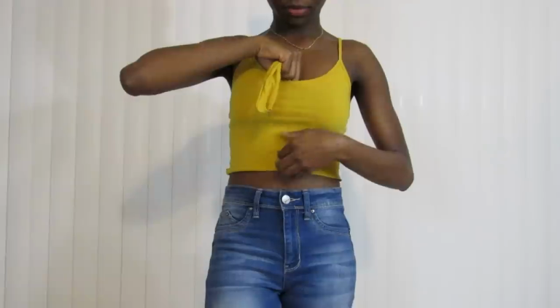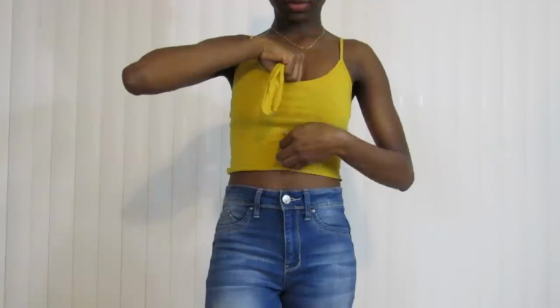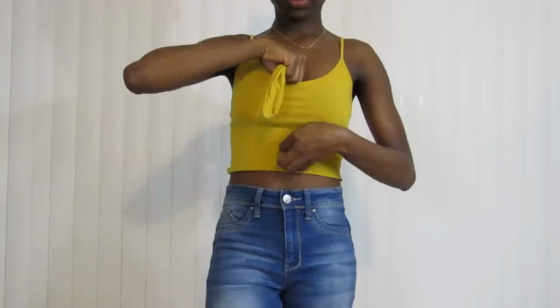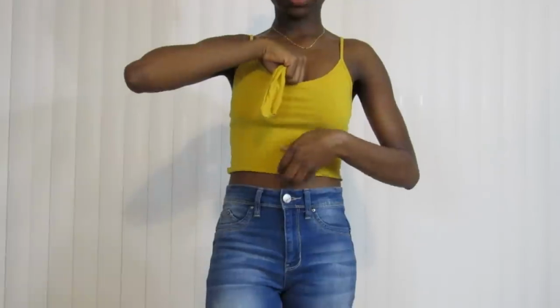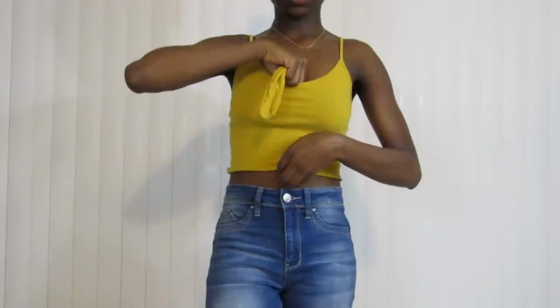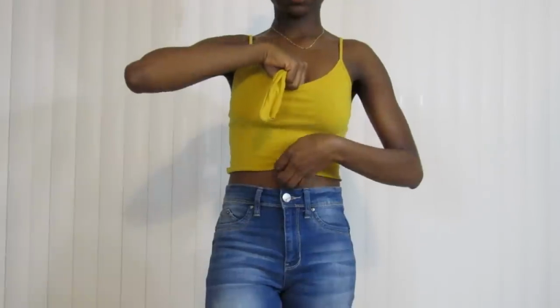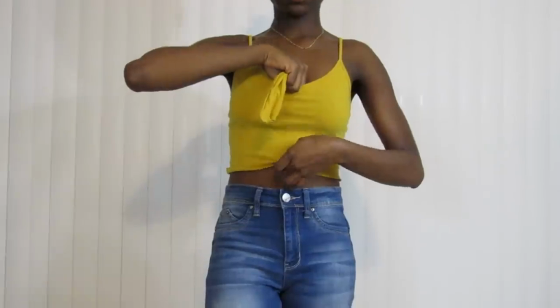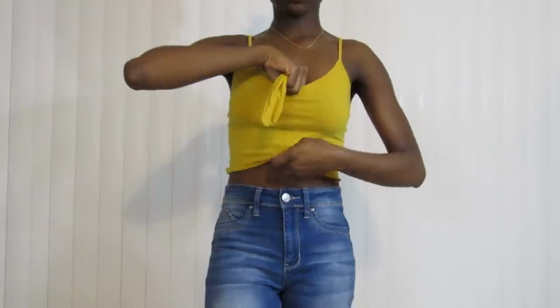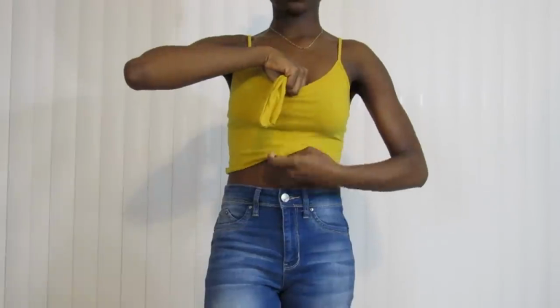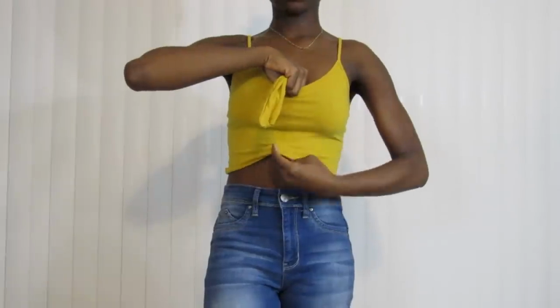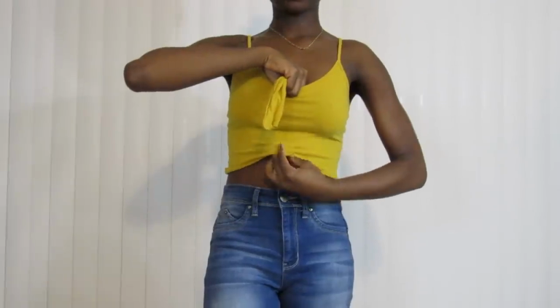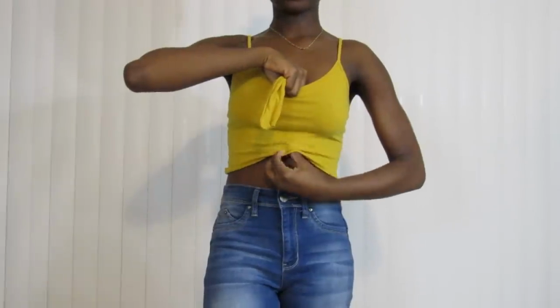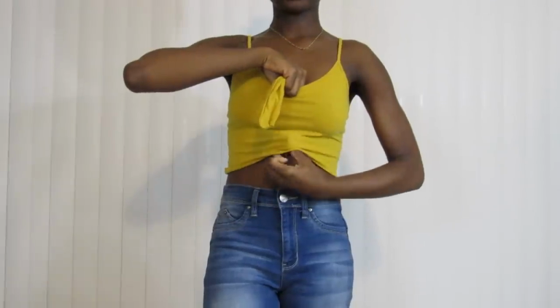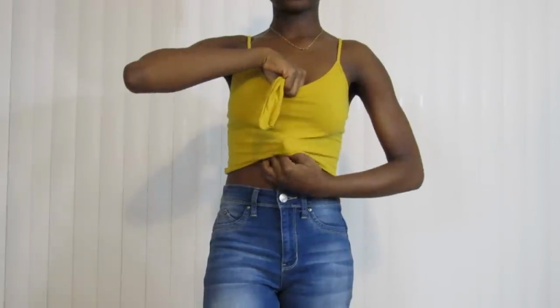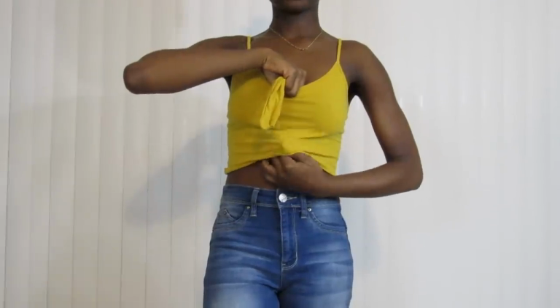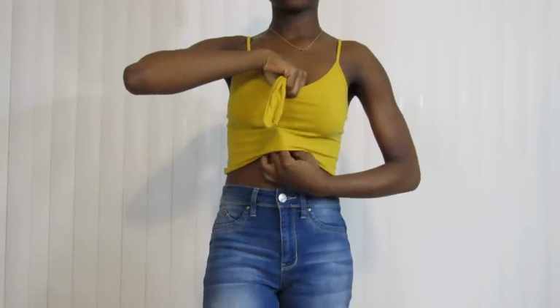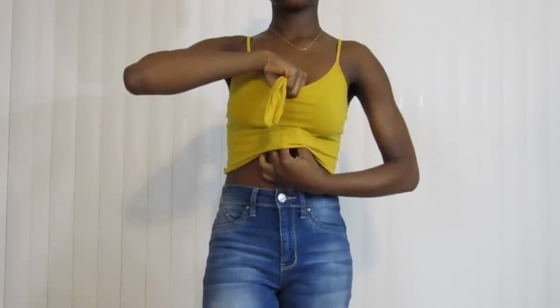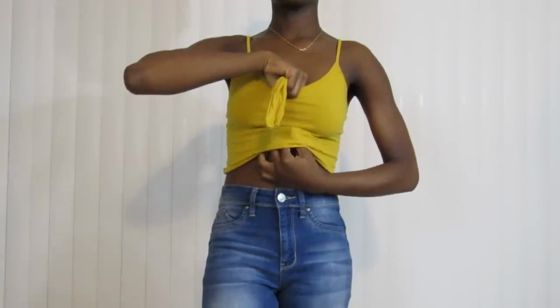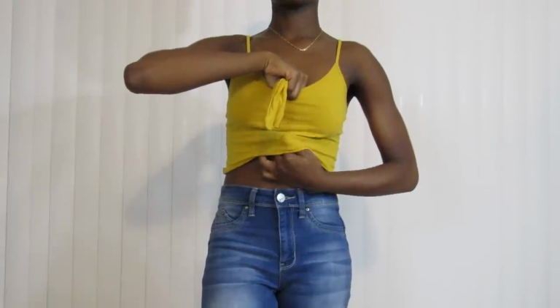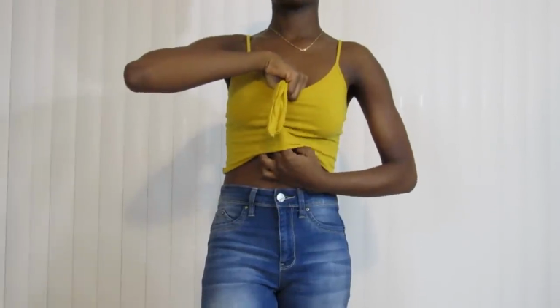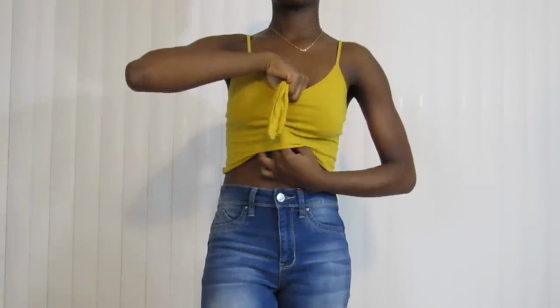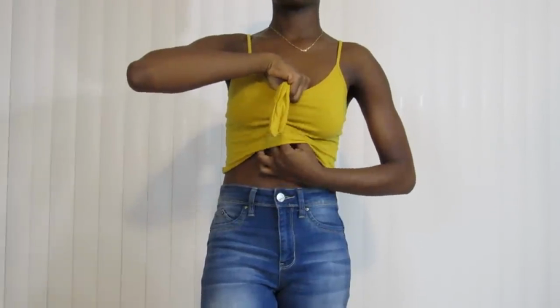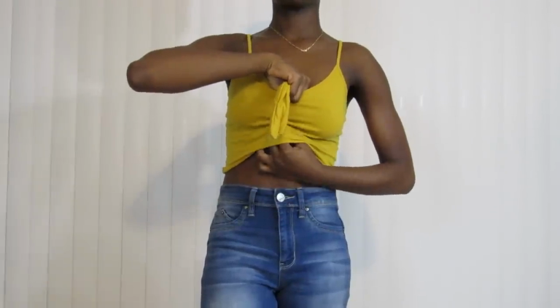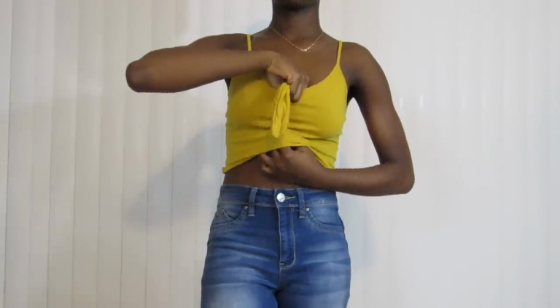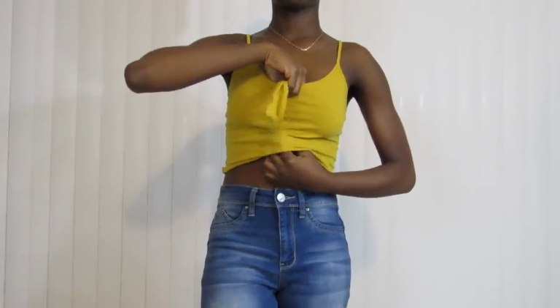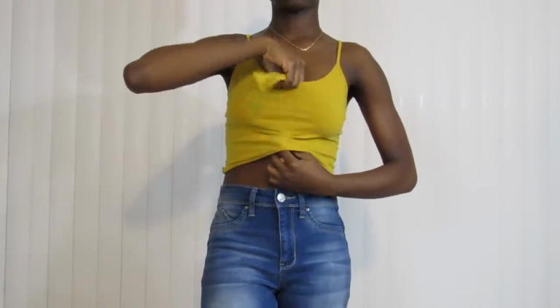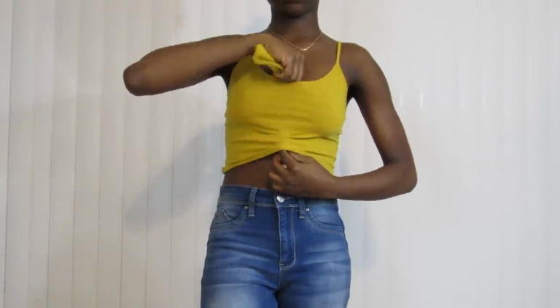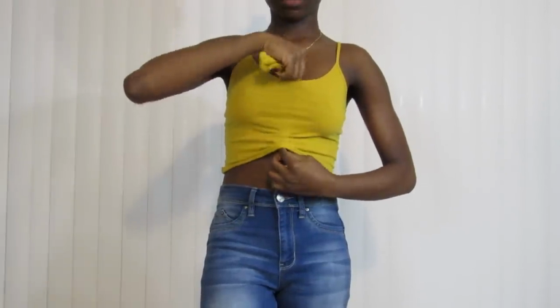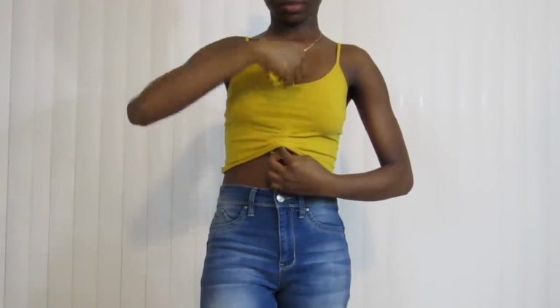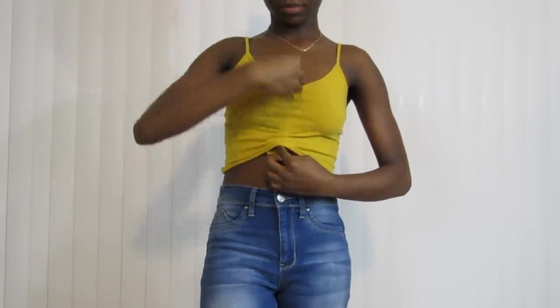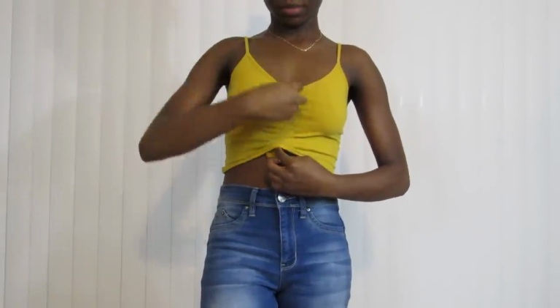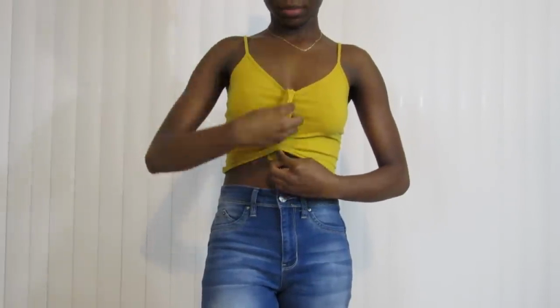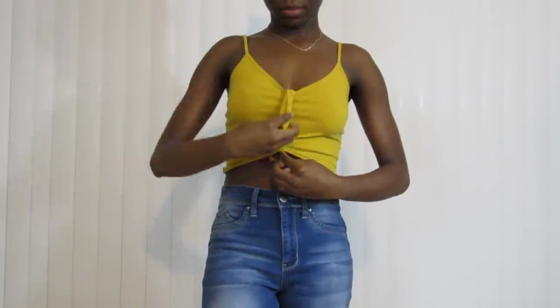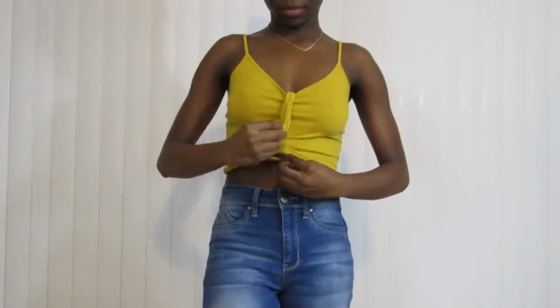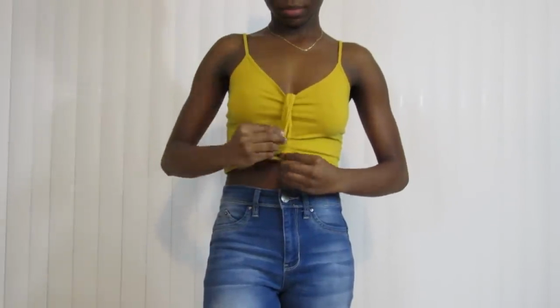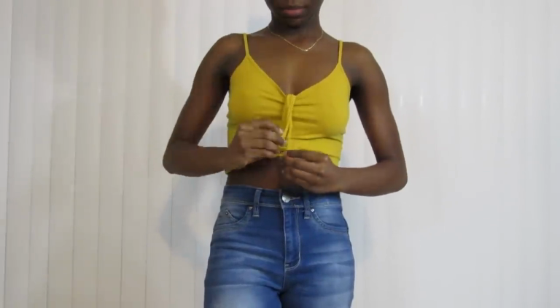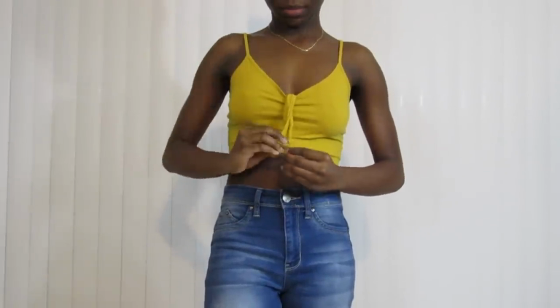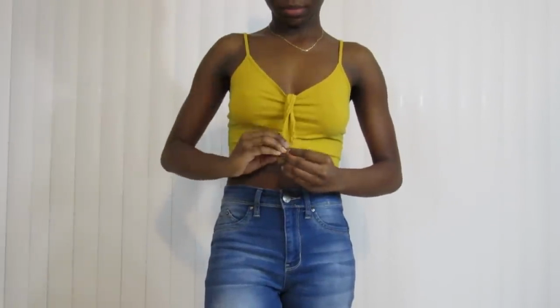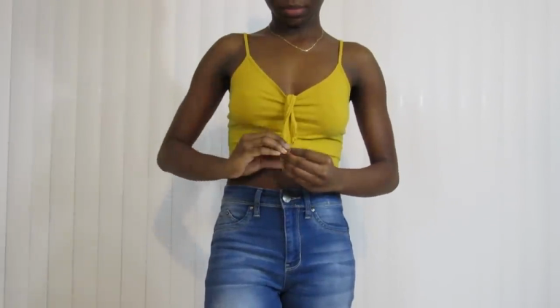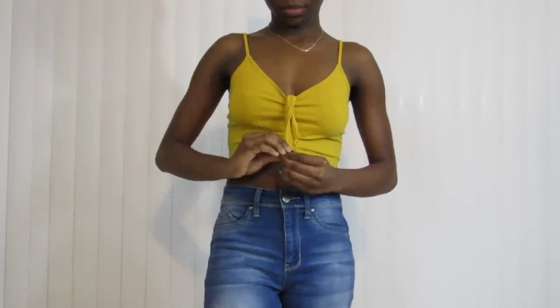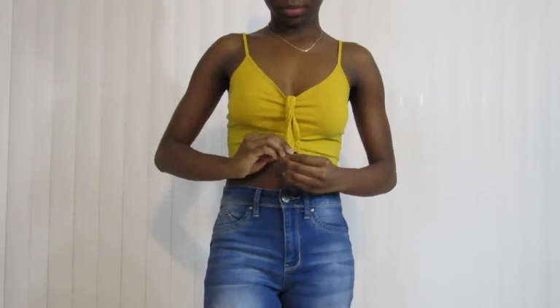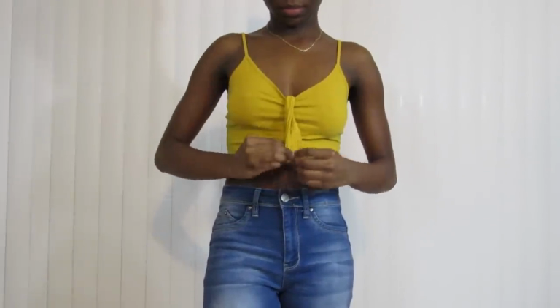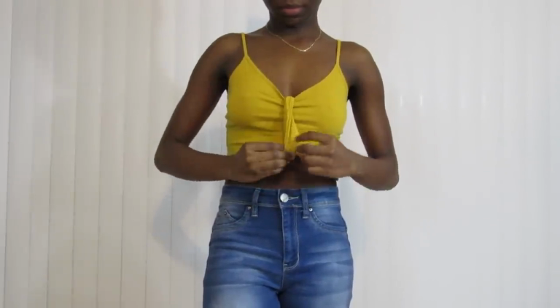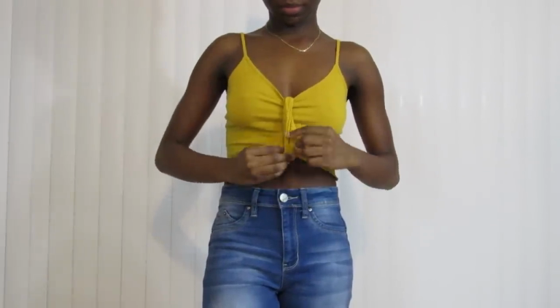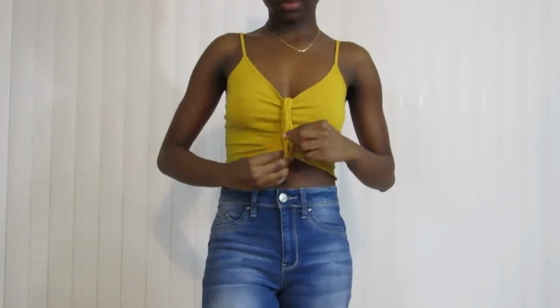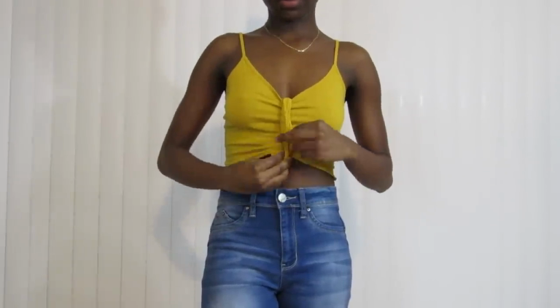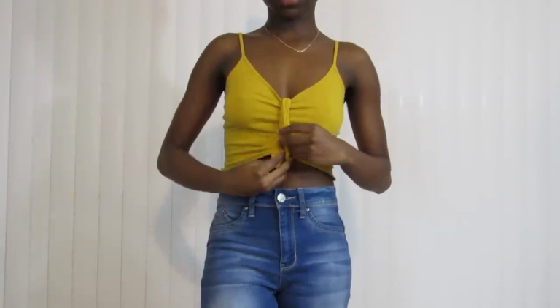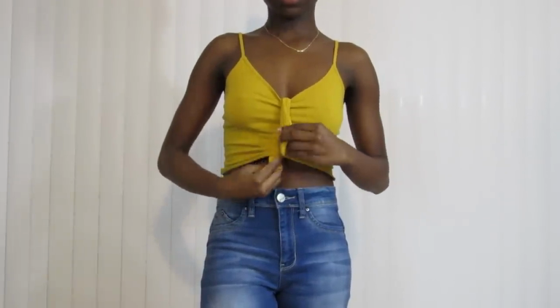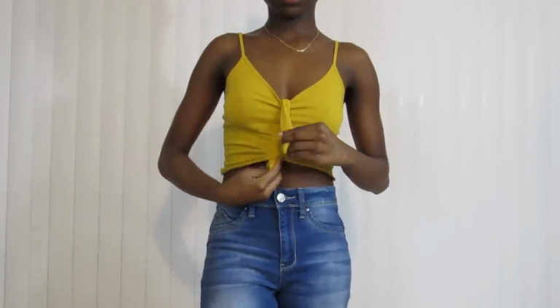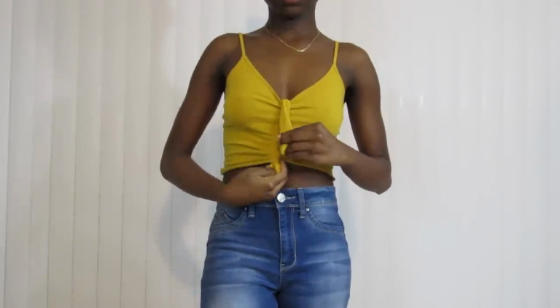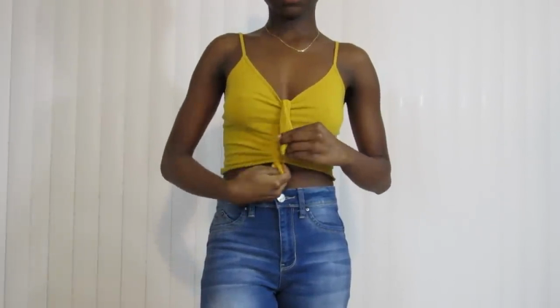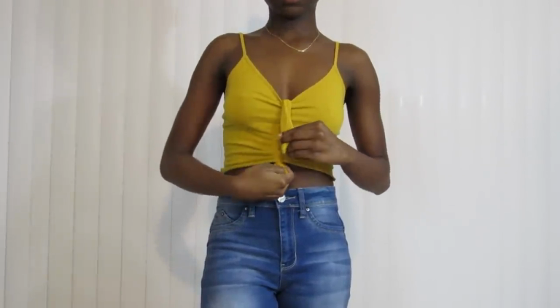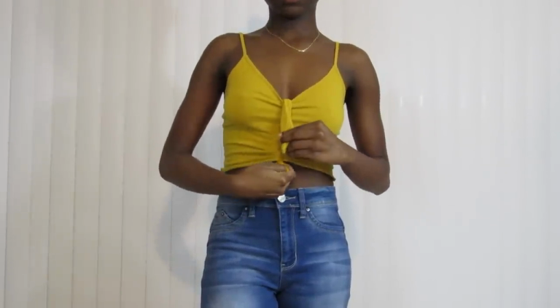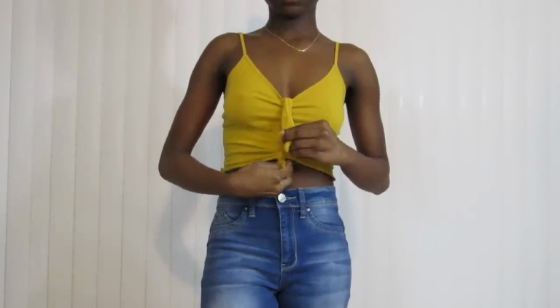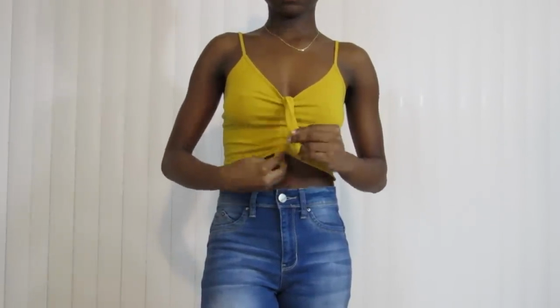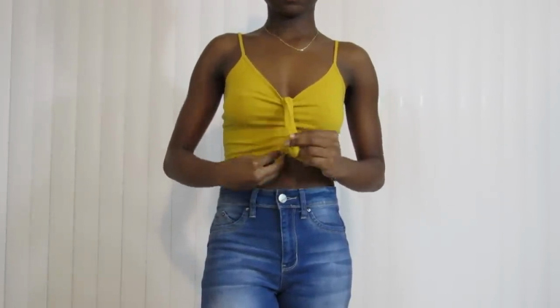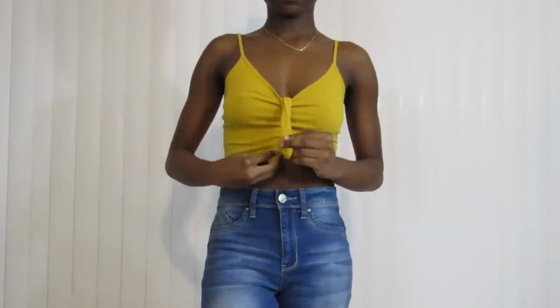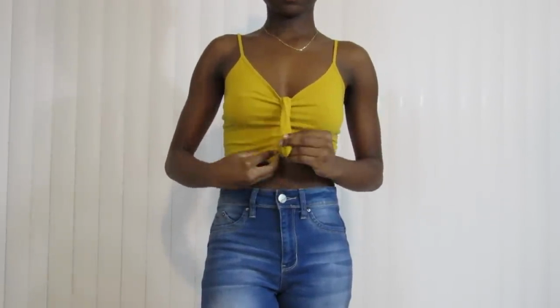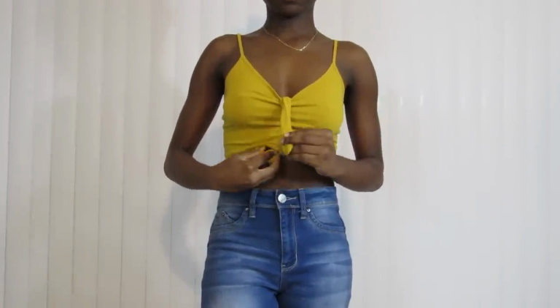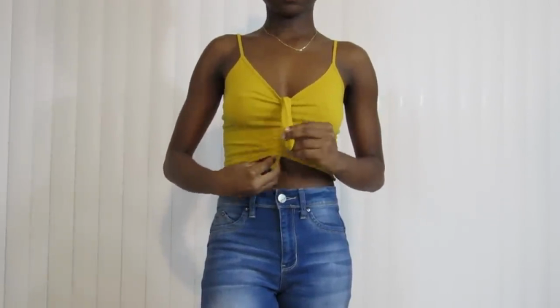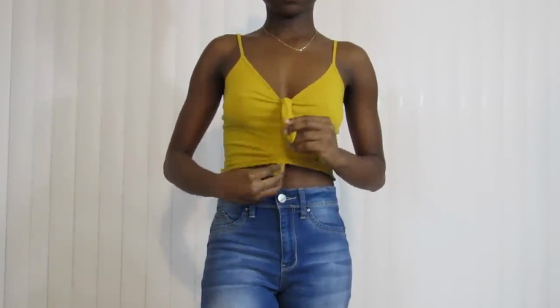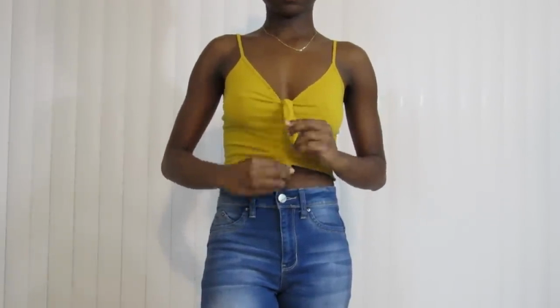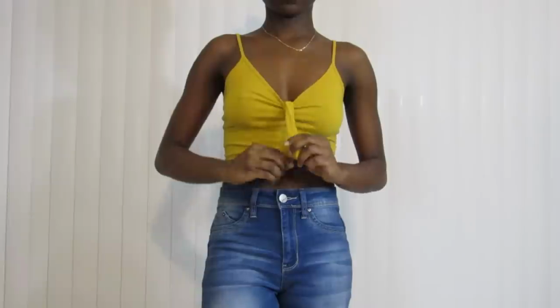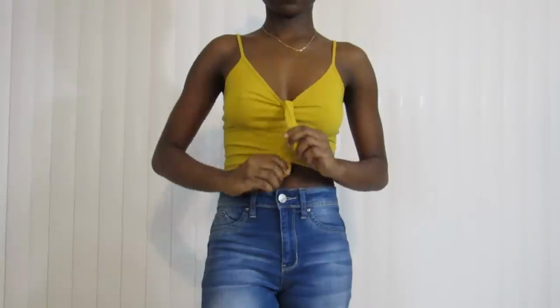Guys, this DIY is so easy. Once you're done making your ribbon, all you have to do is tie a knot in the center of your shirt.